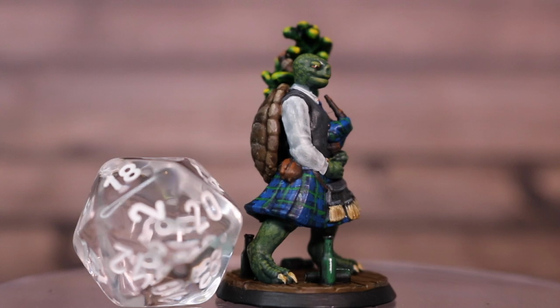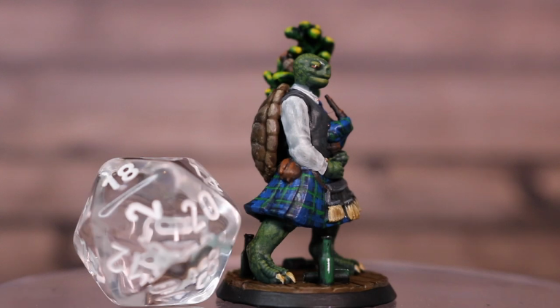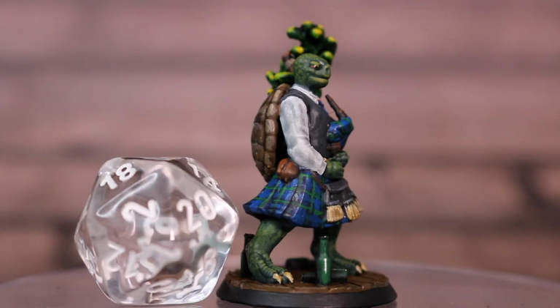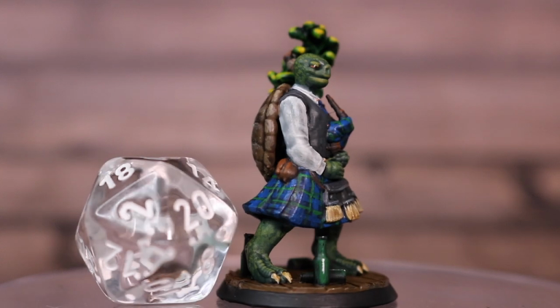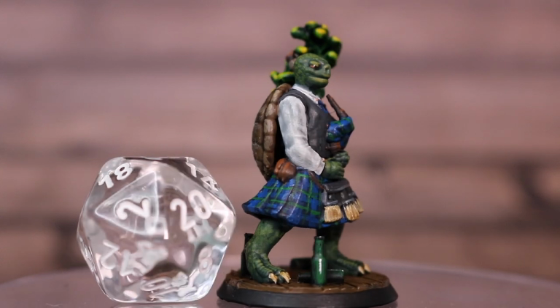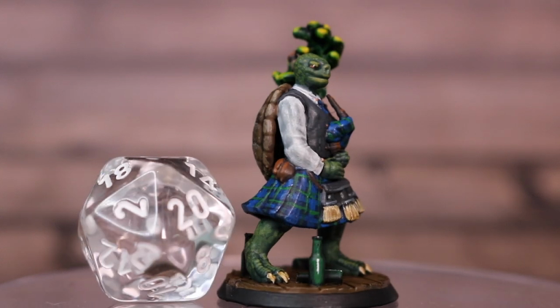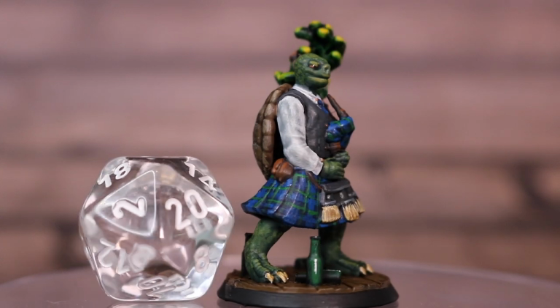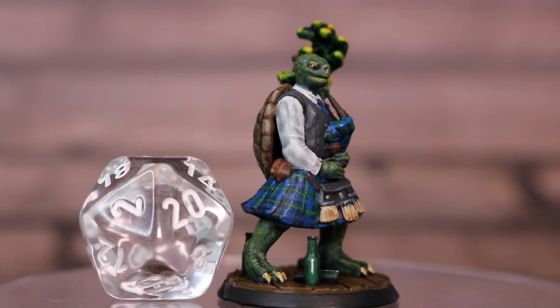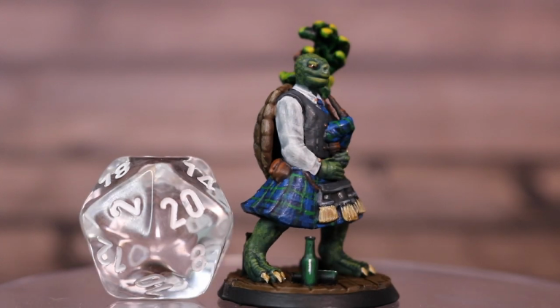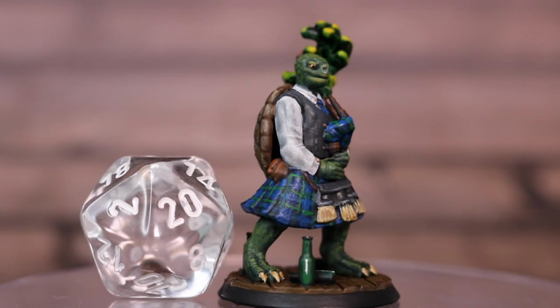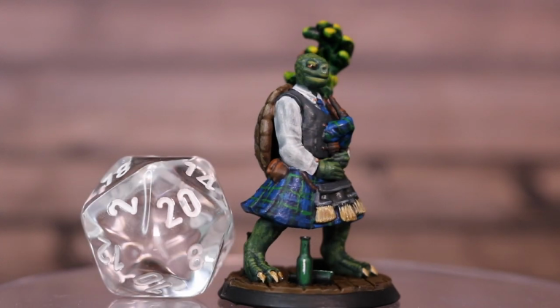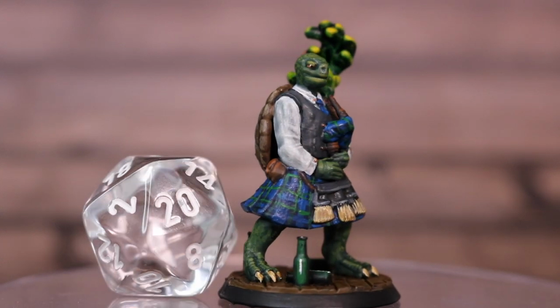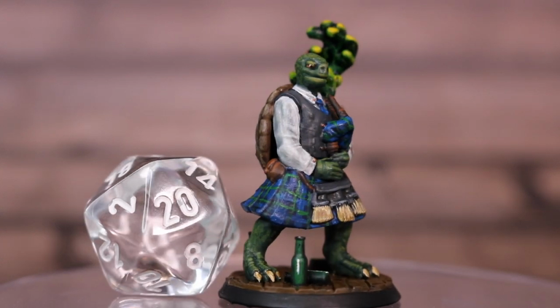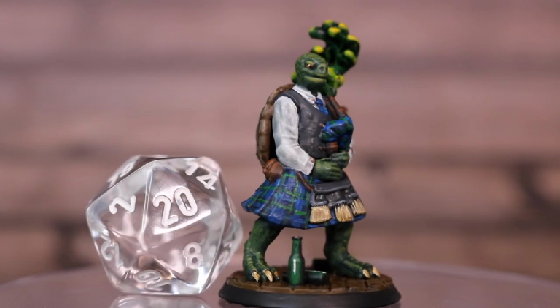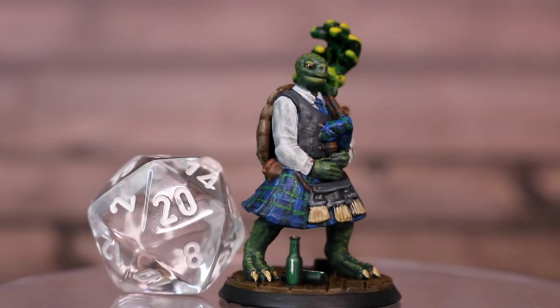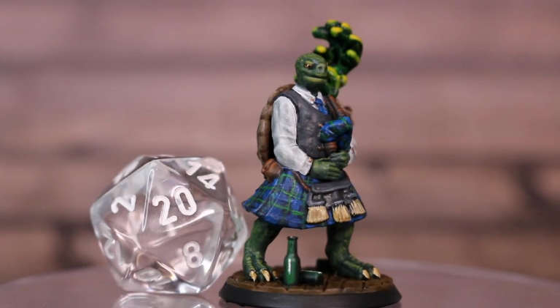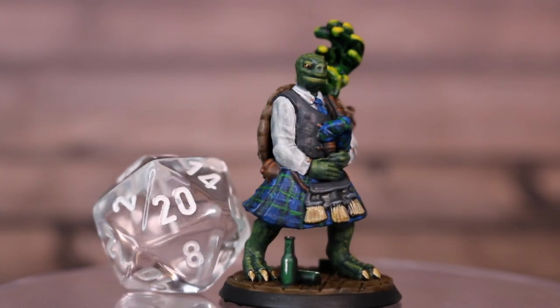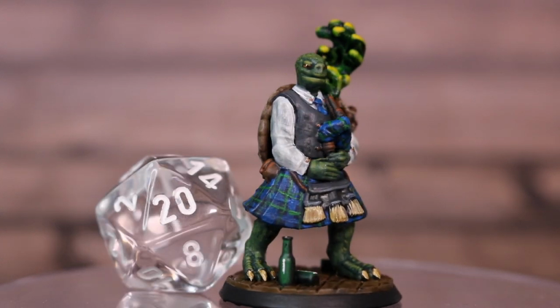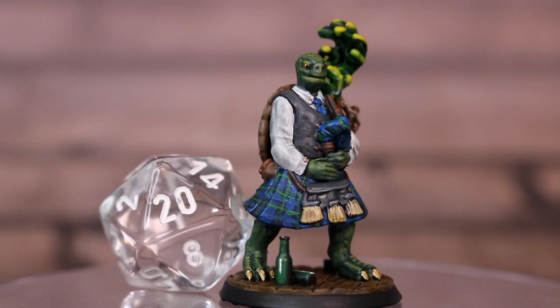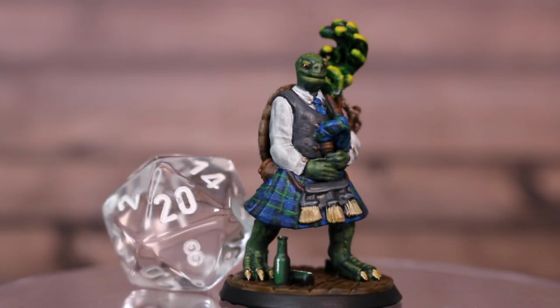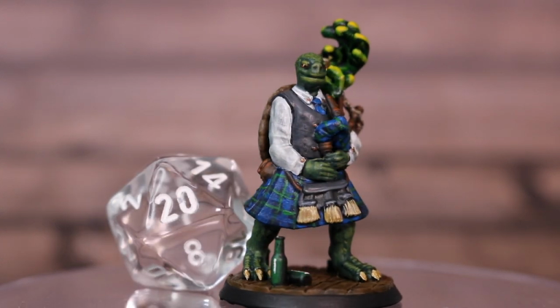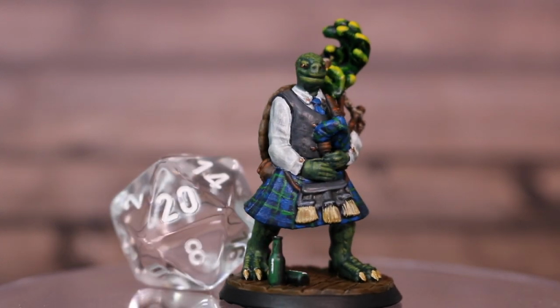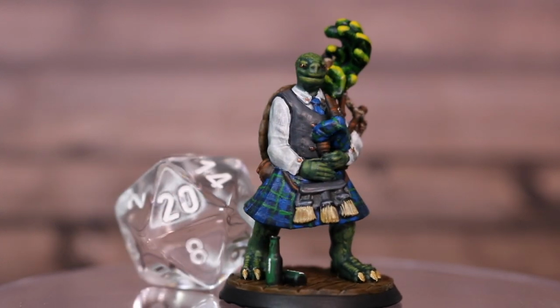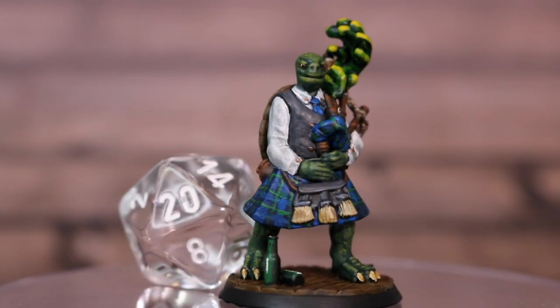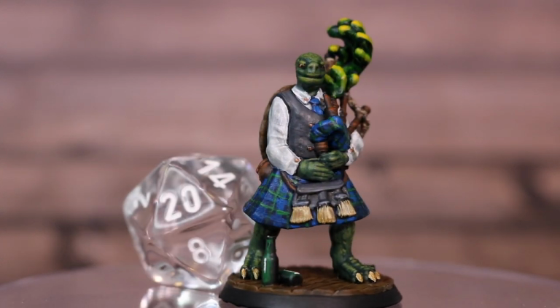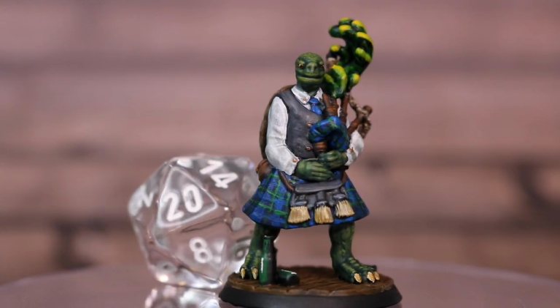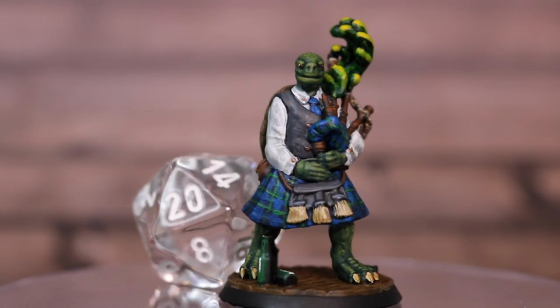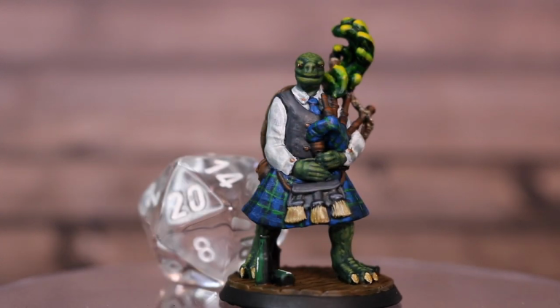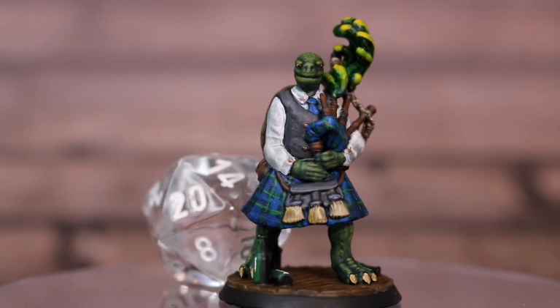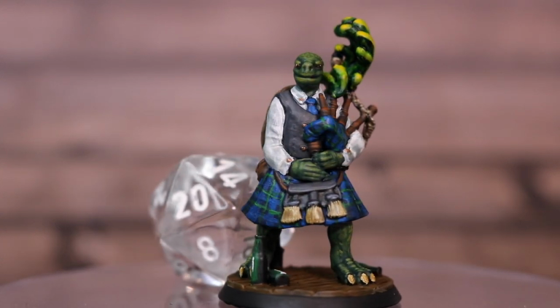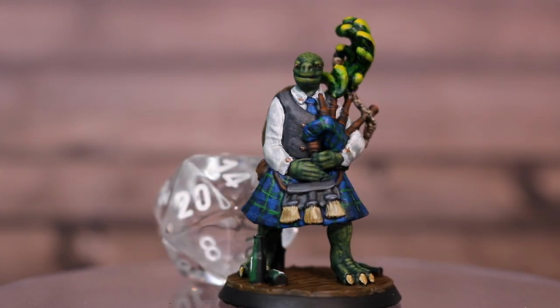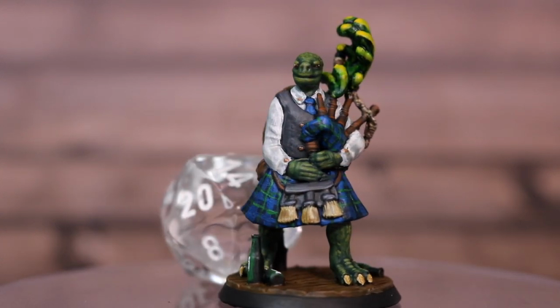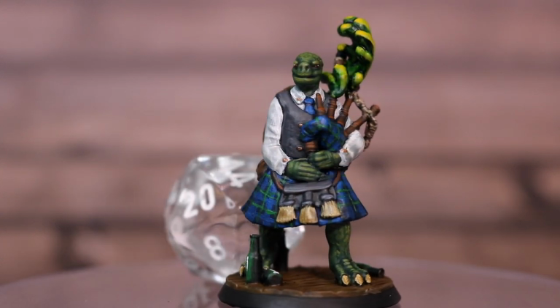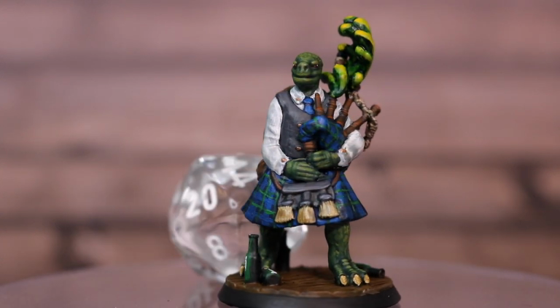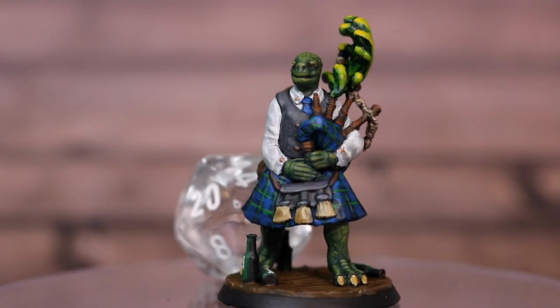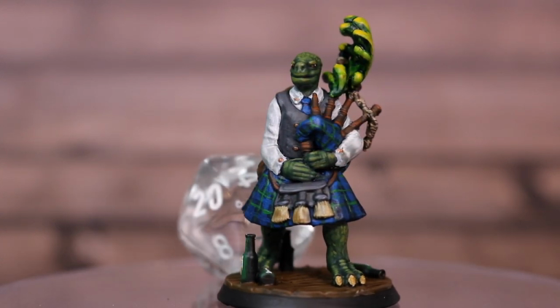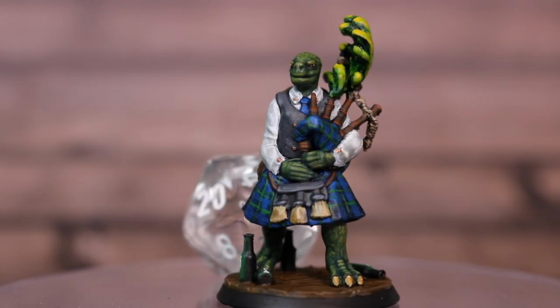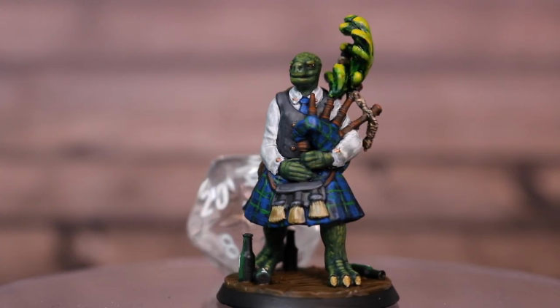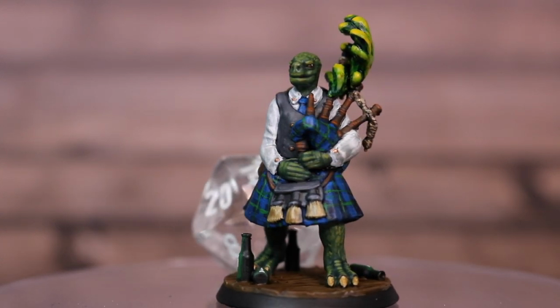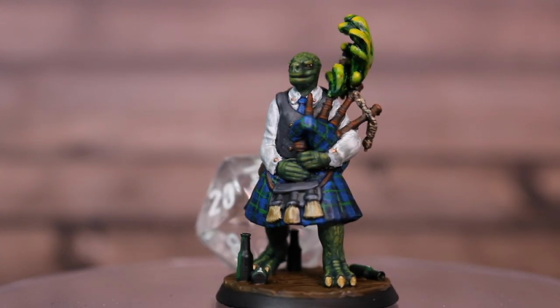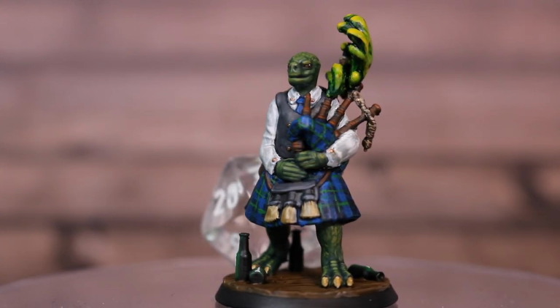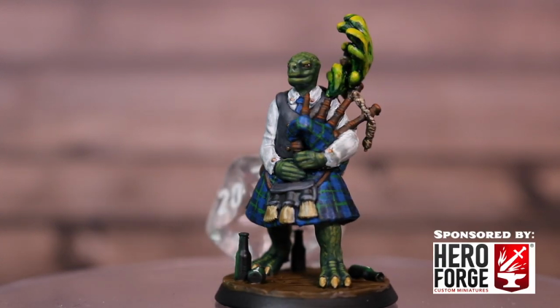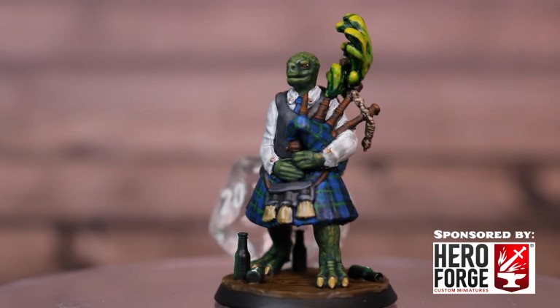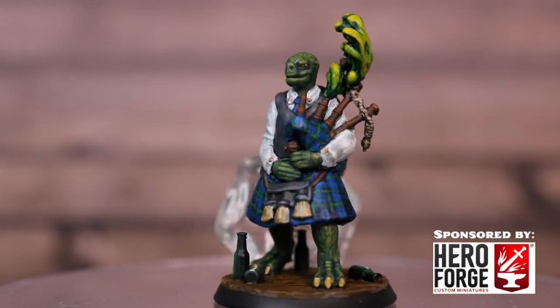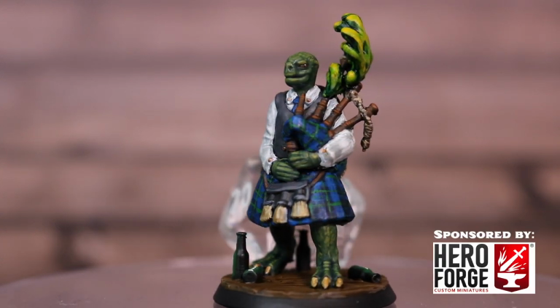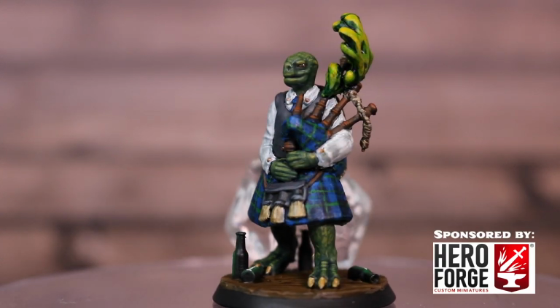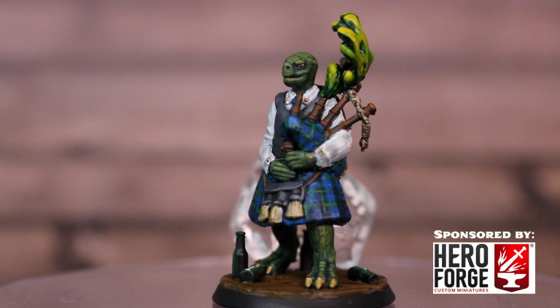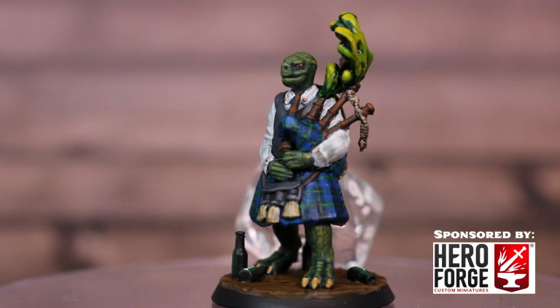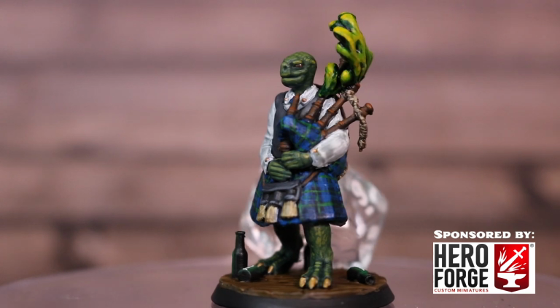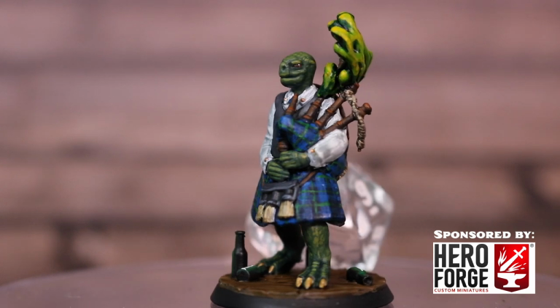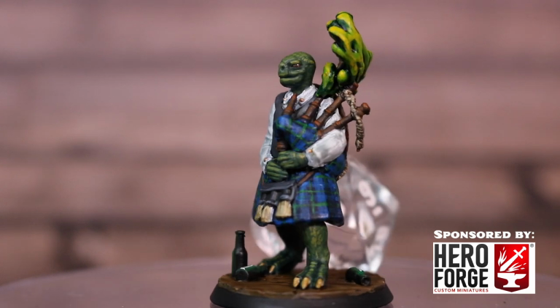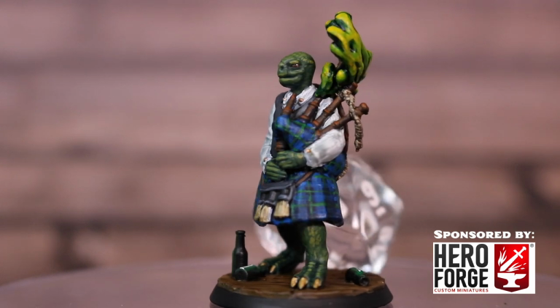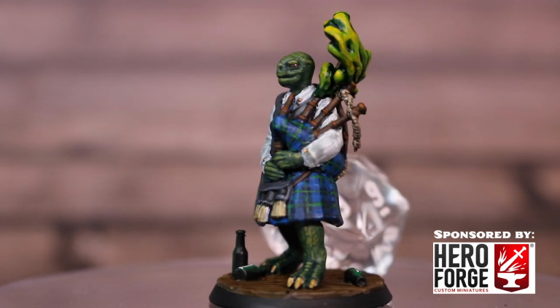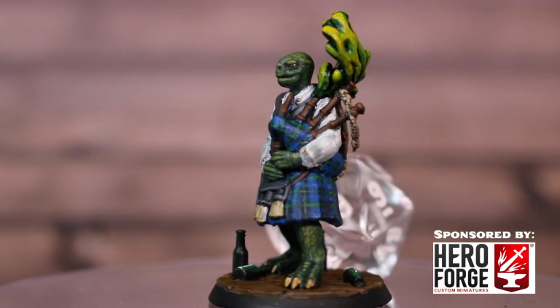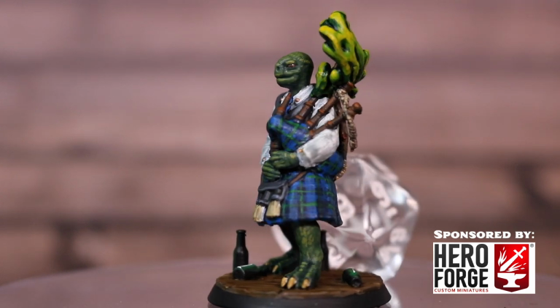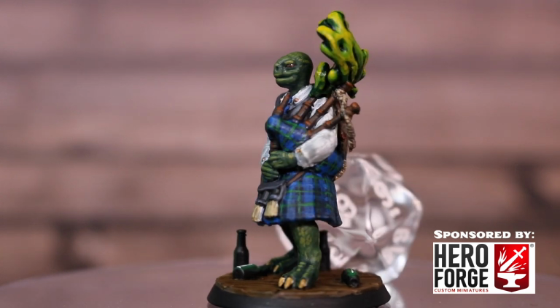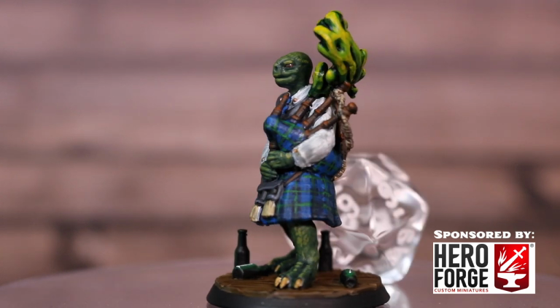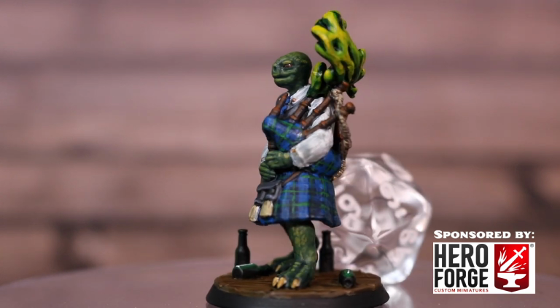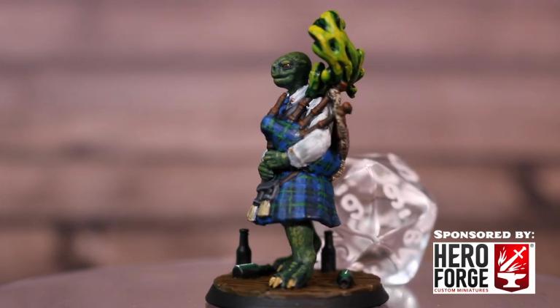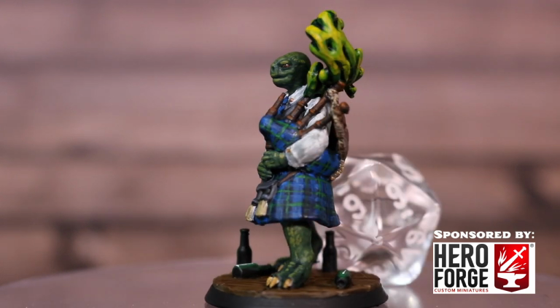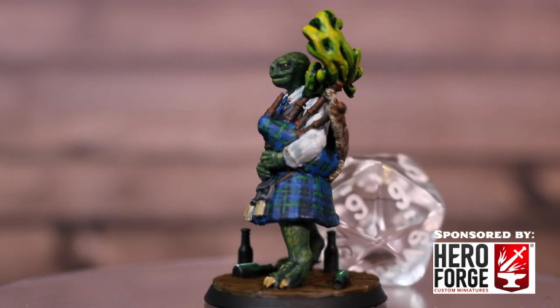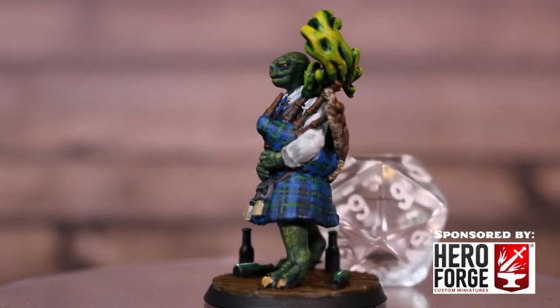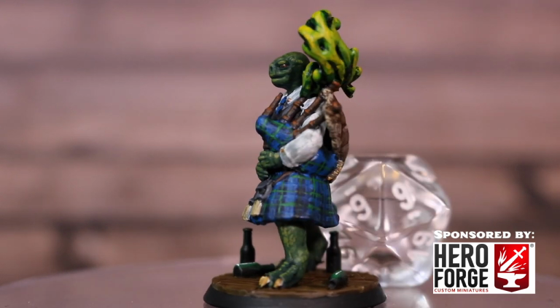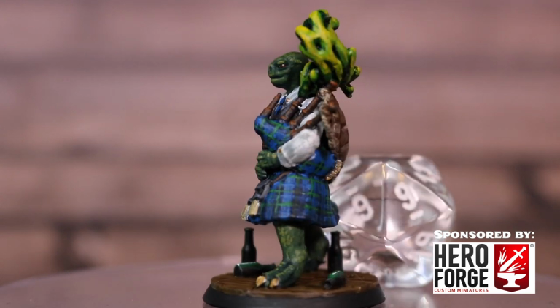Hi folks, today I'll be showing you how to paint up this turtle folk bagpiper including the tartan pattern in this video, sponsored by Hero Forge.